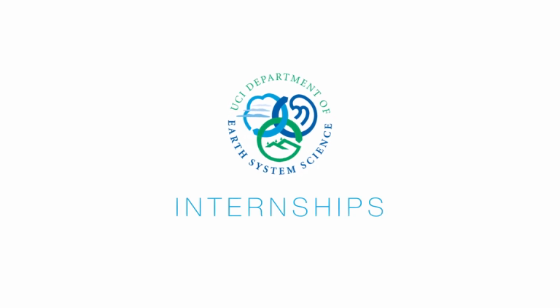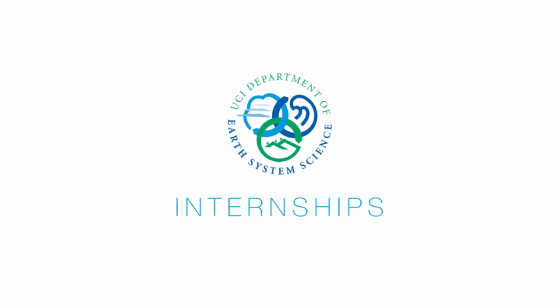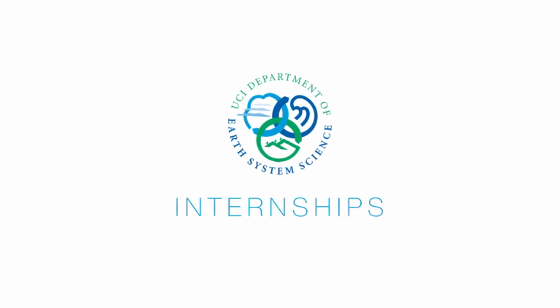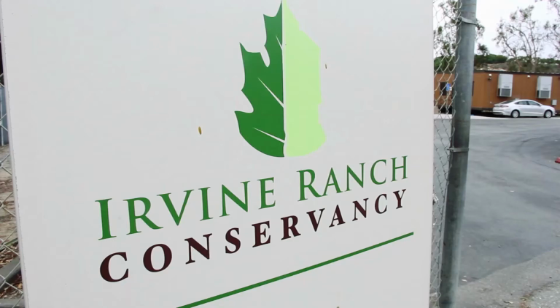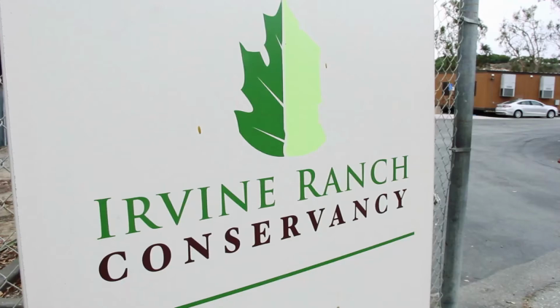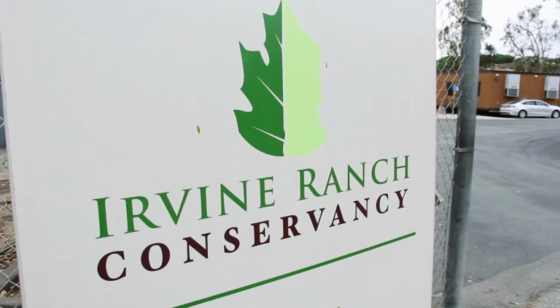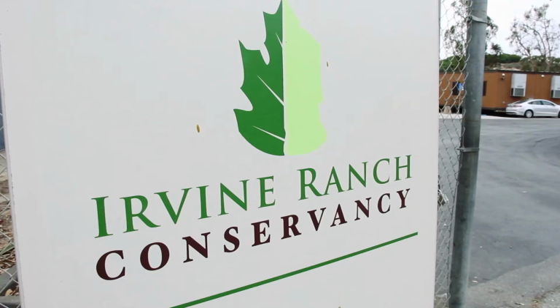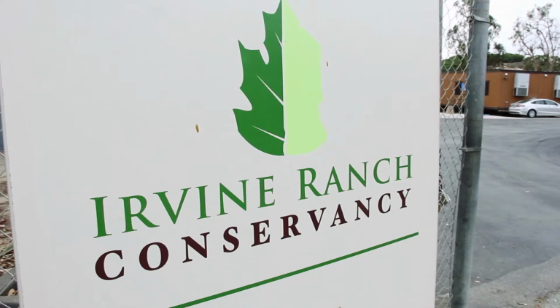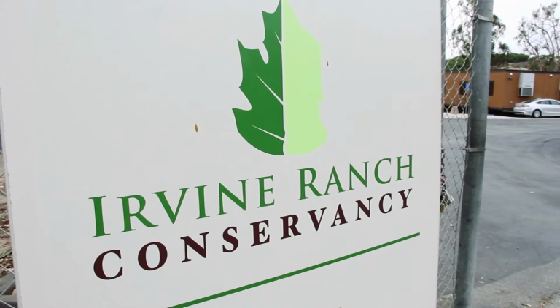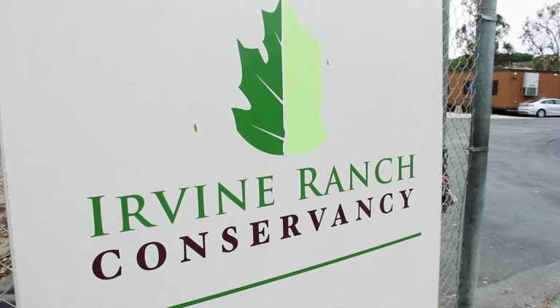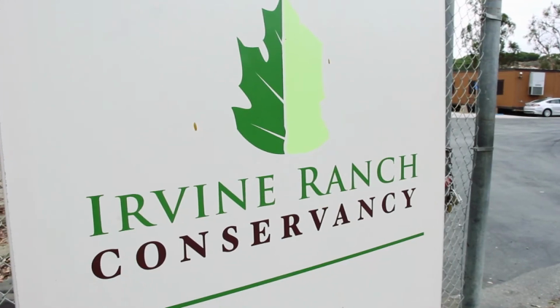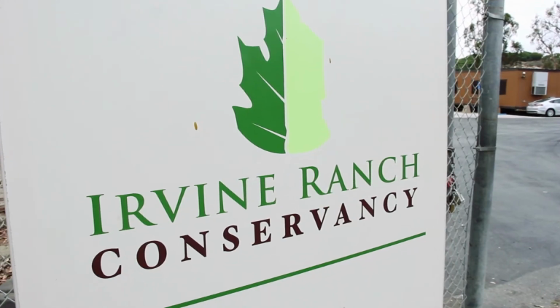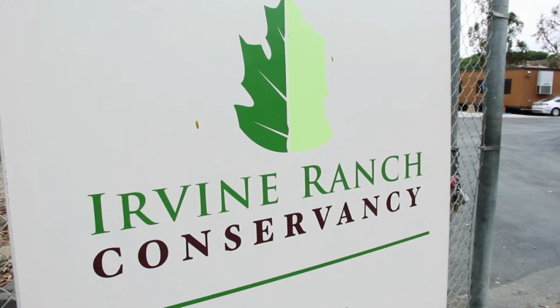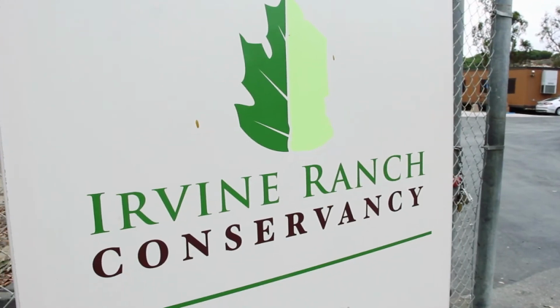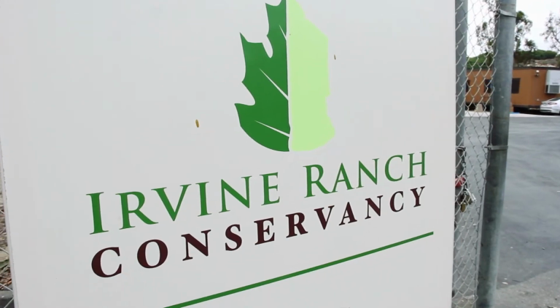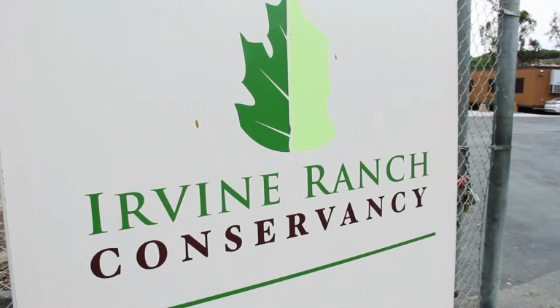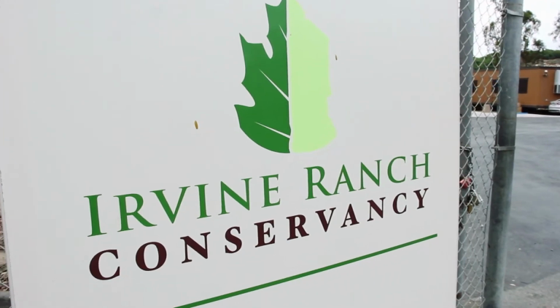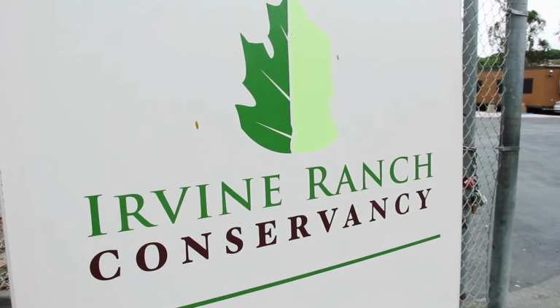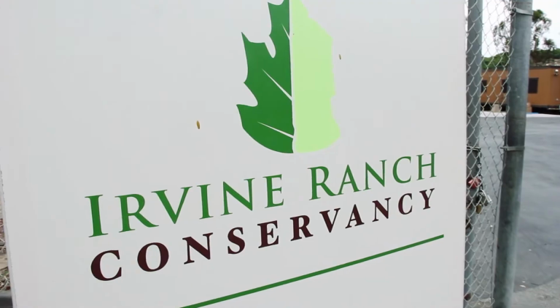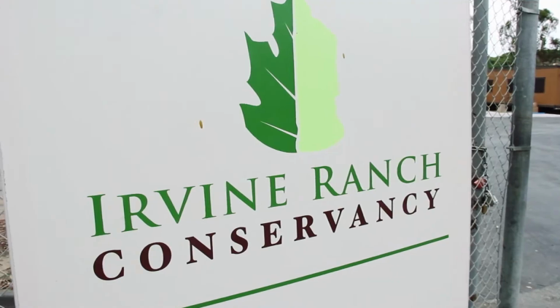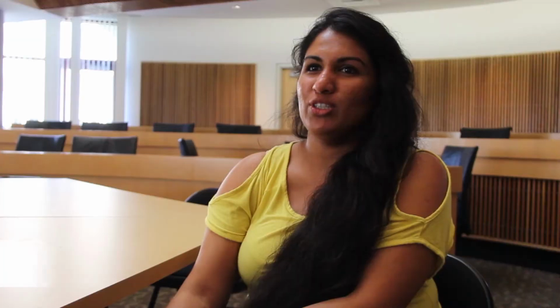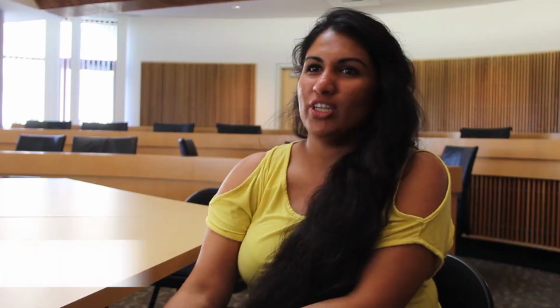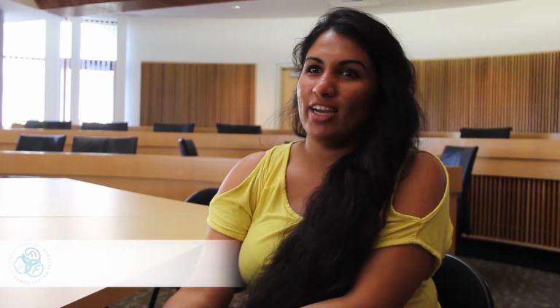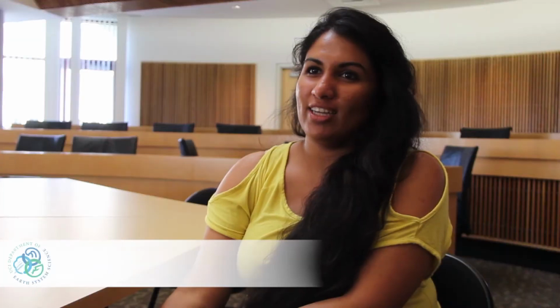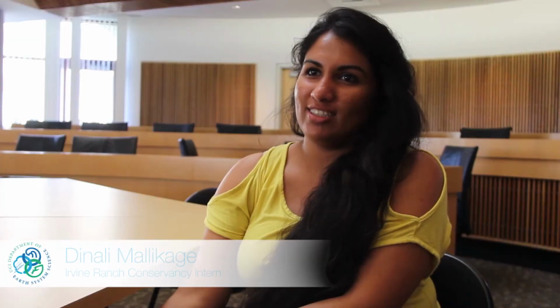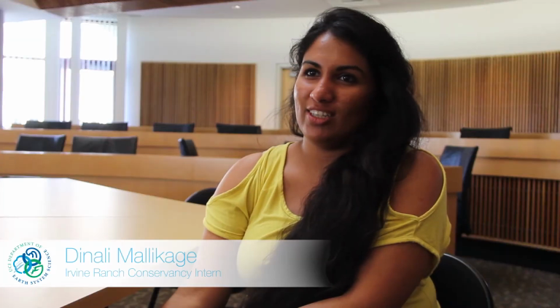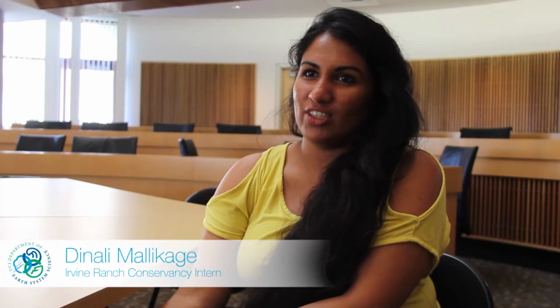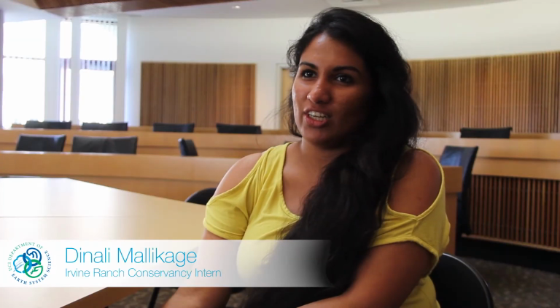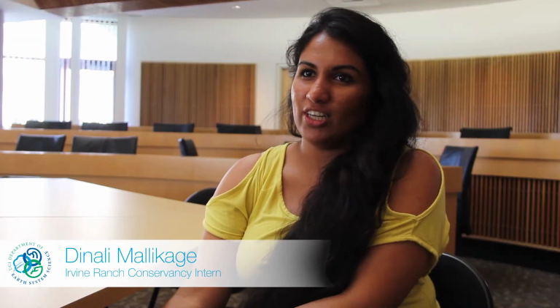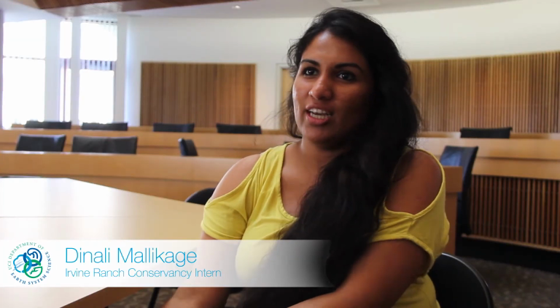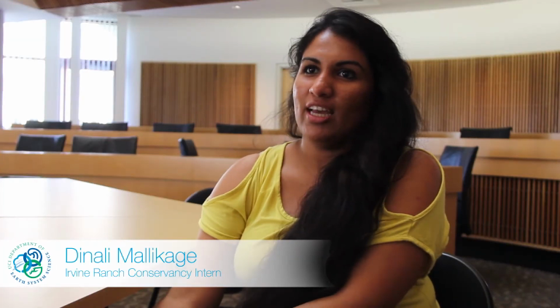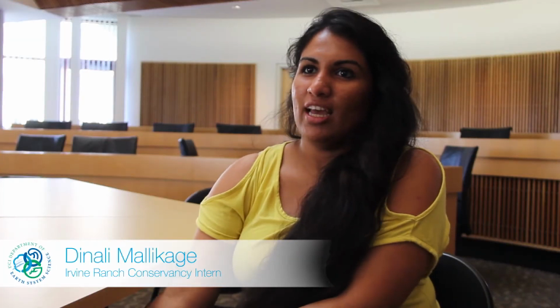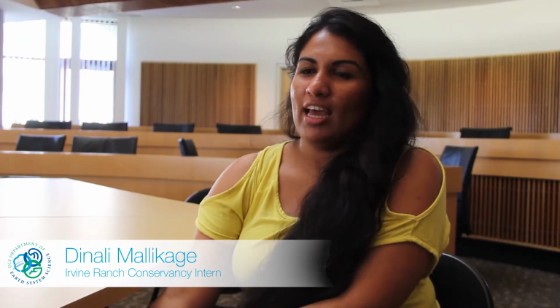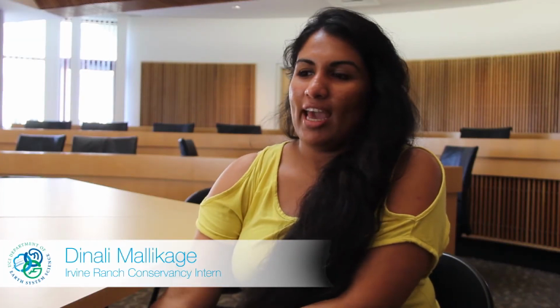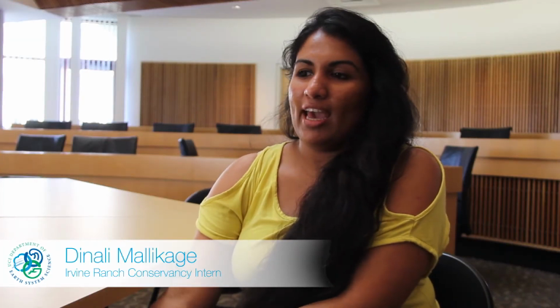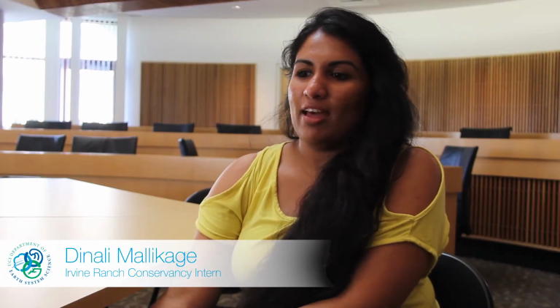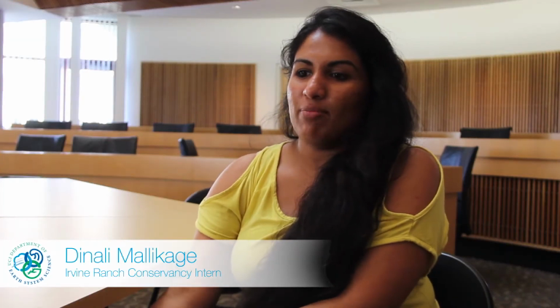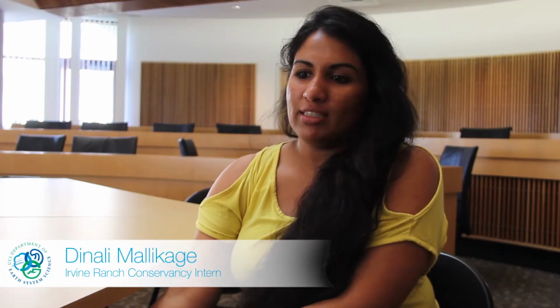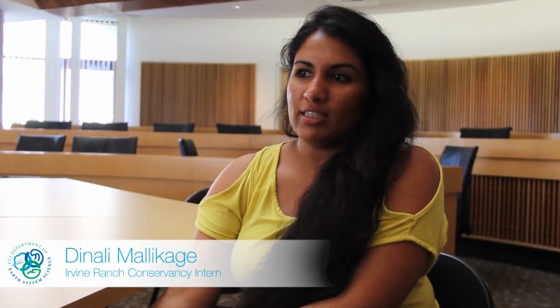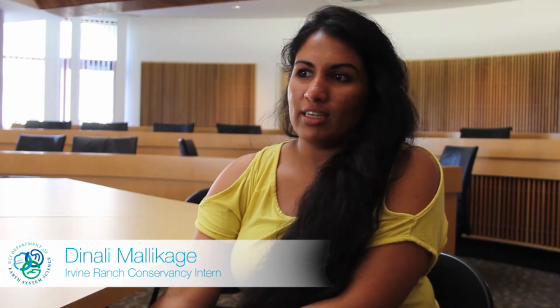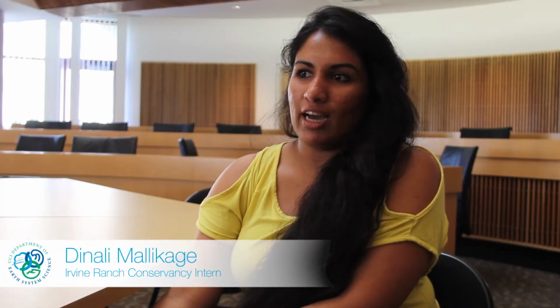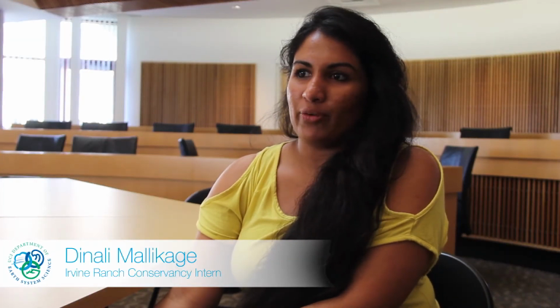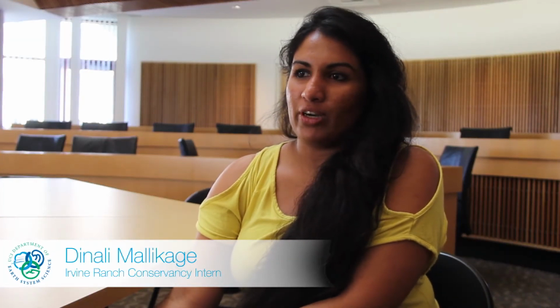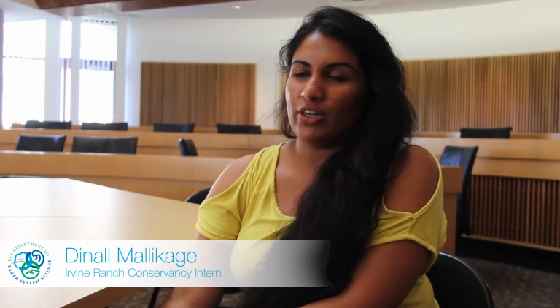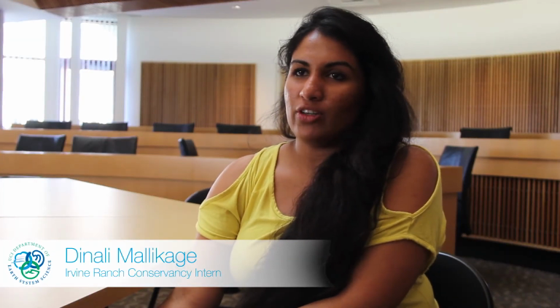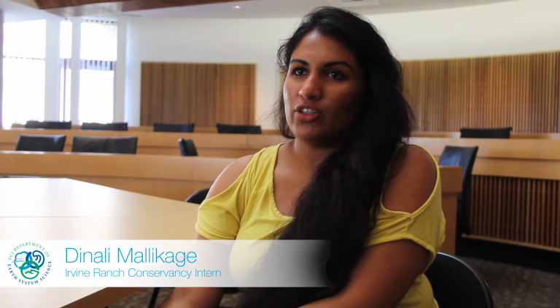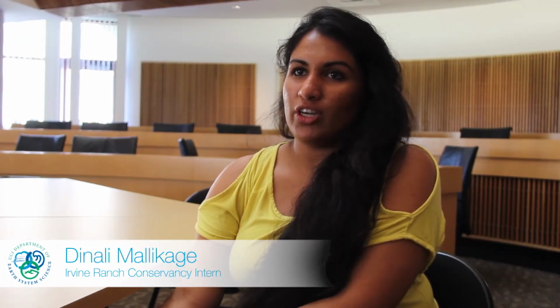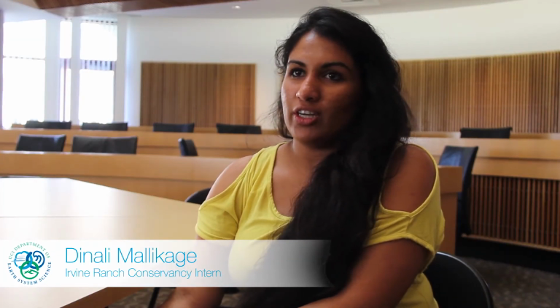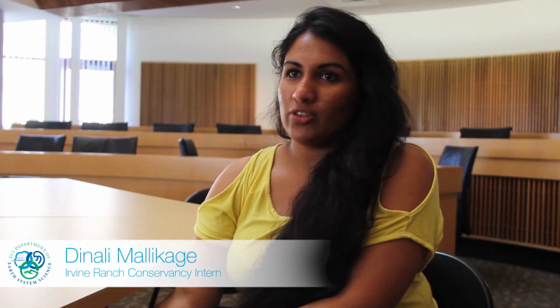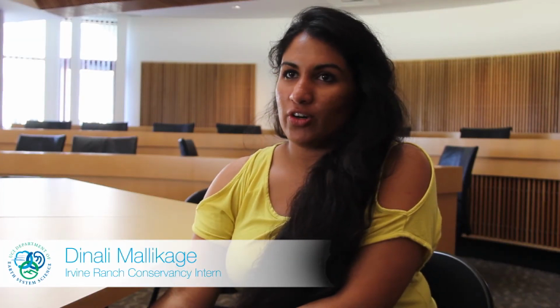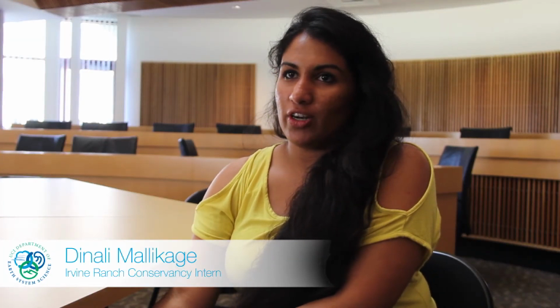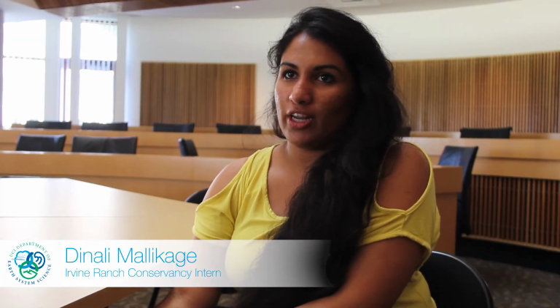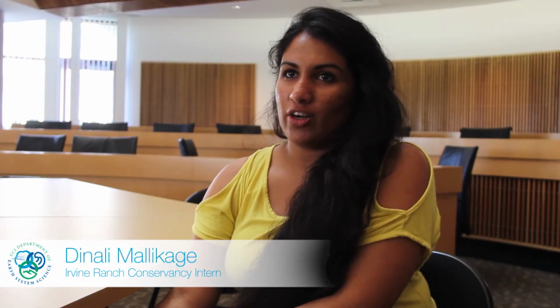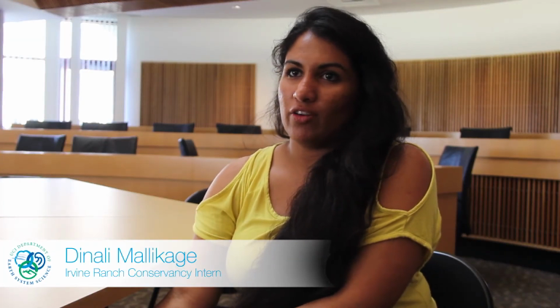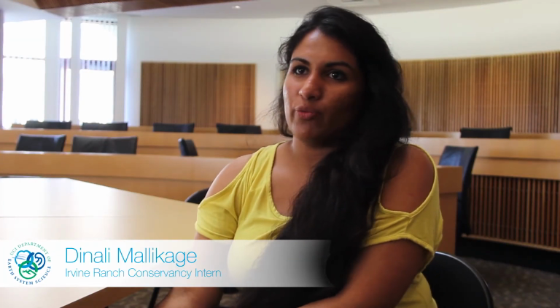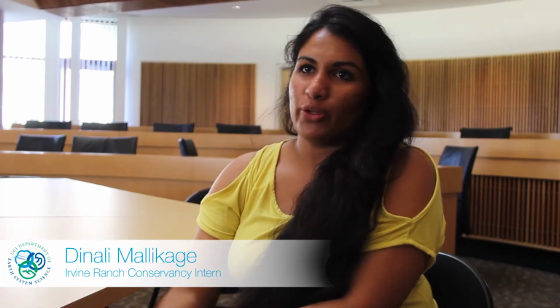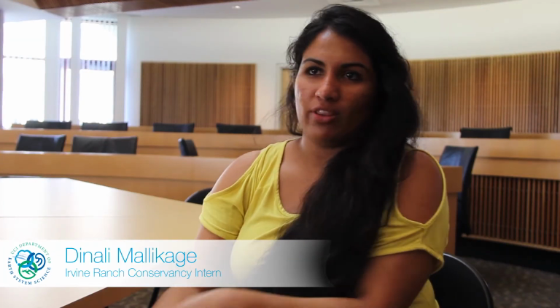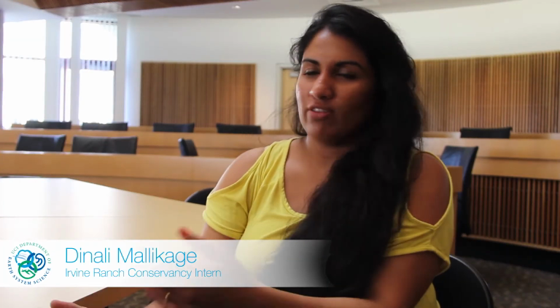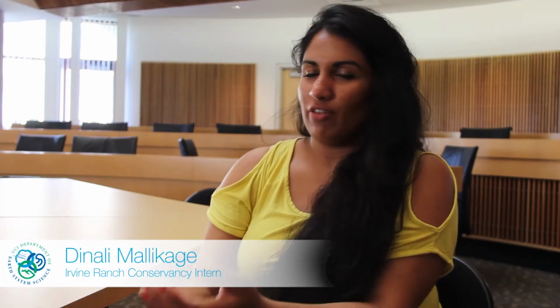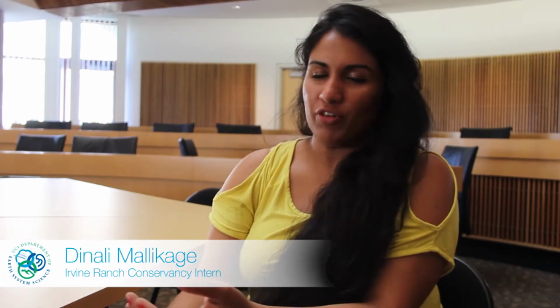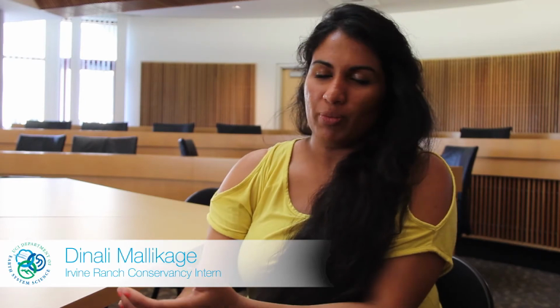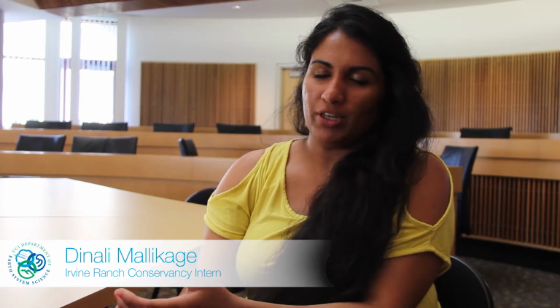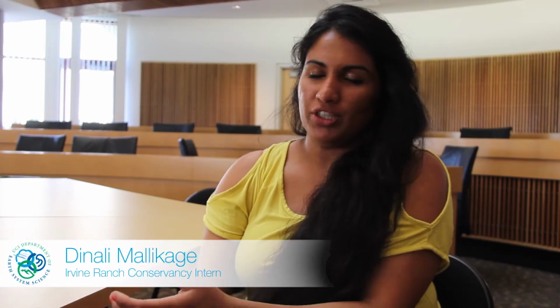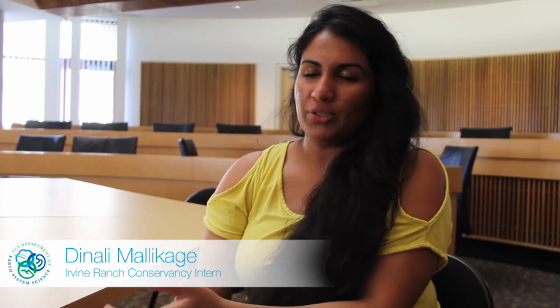At Irvine Ridge Conservancy, I'm a GIS intern and I work under the GIS coordinator on several projects.